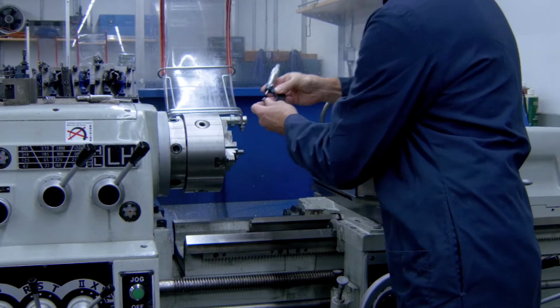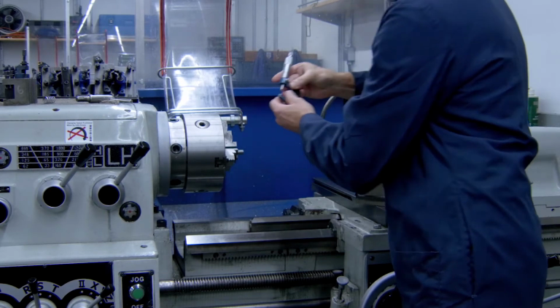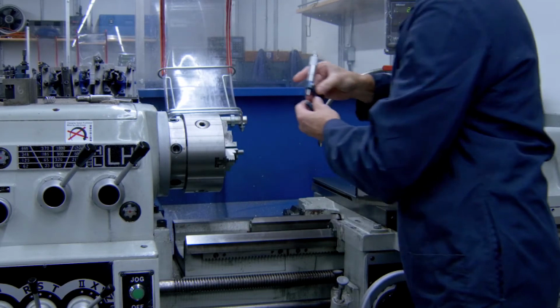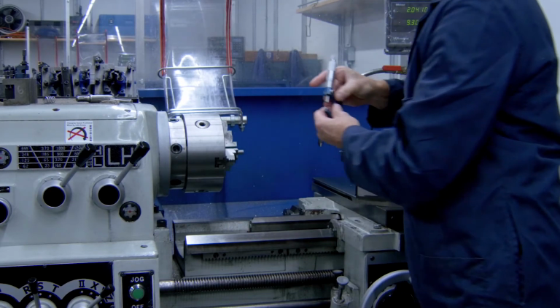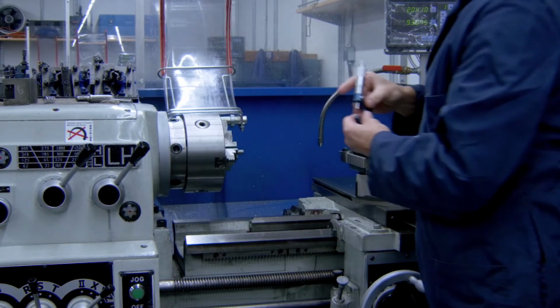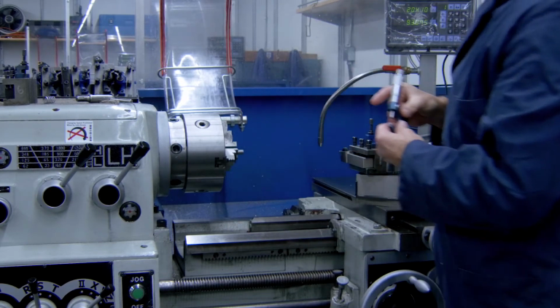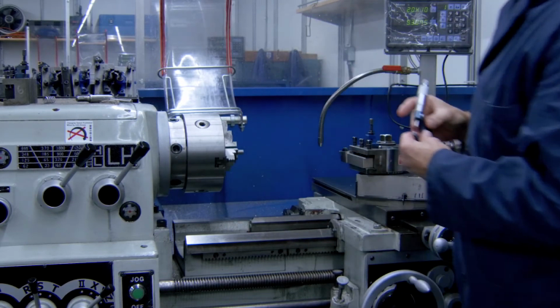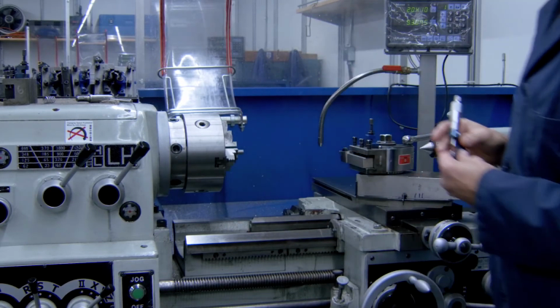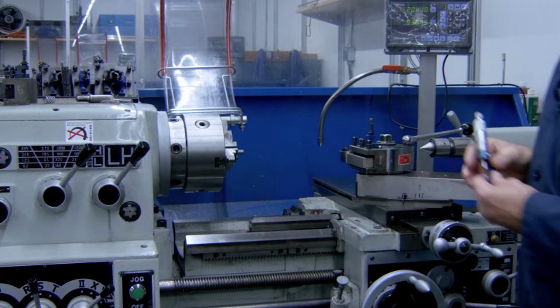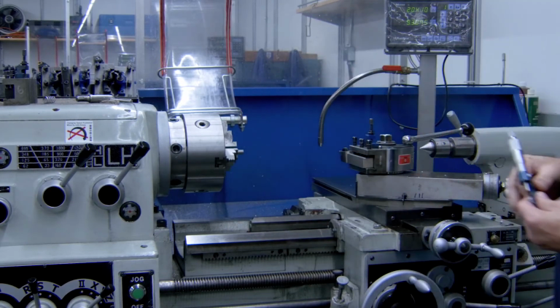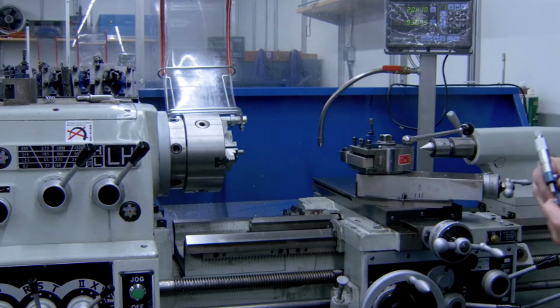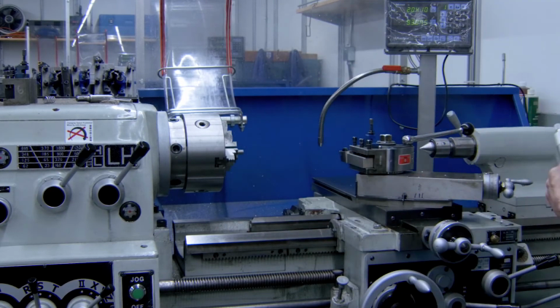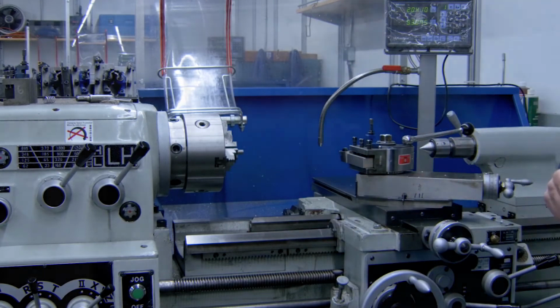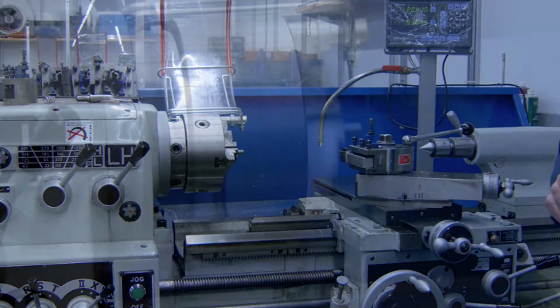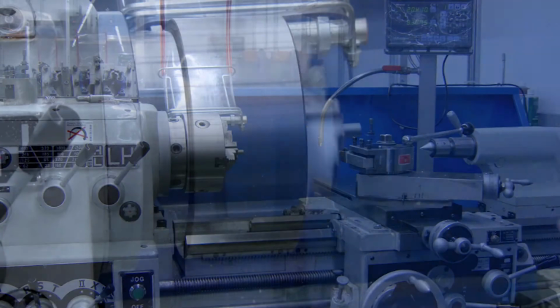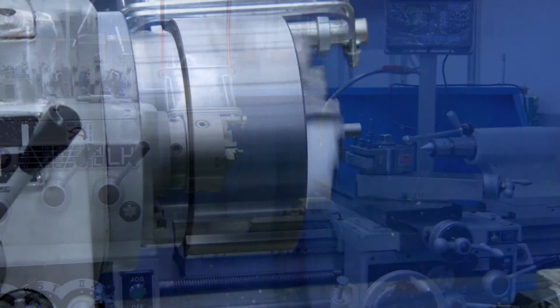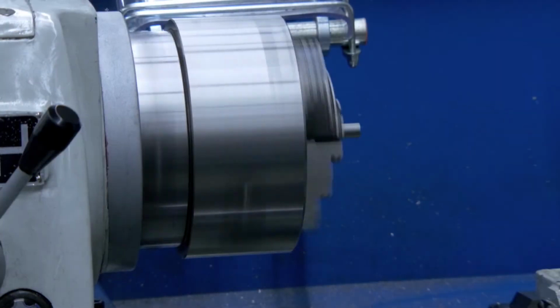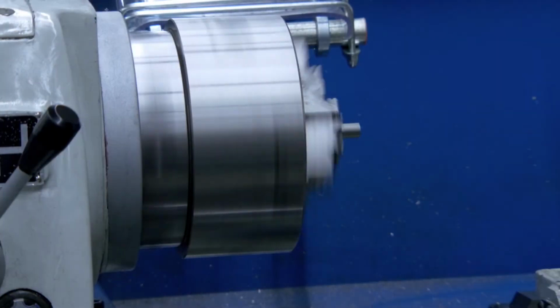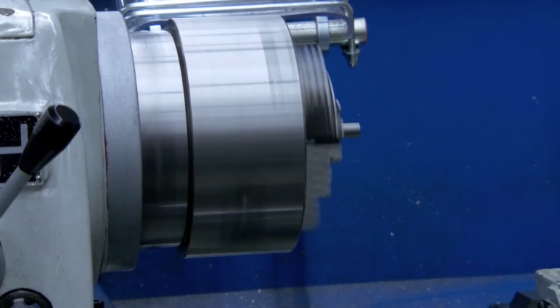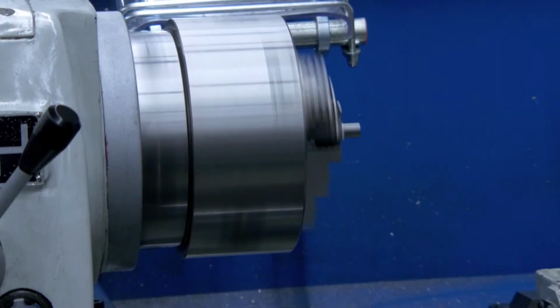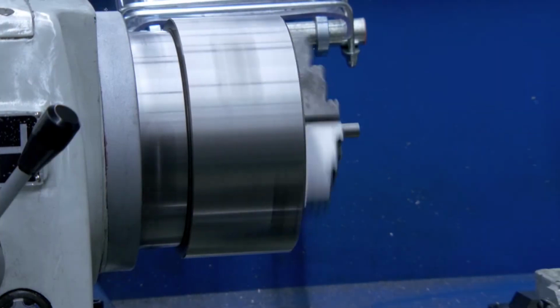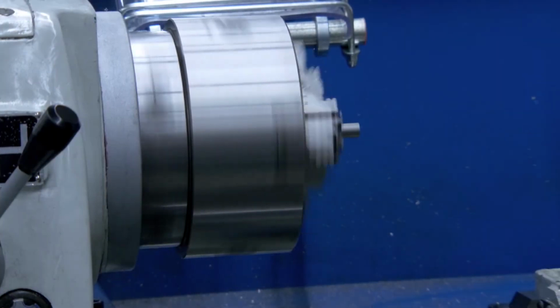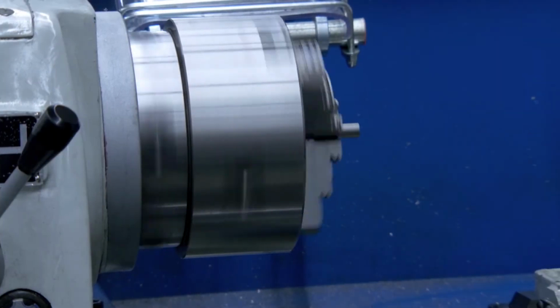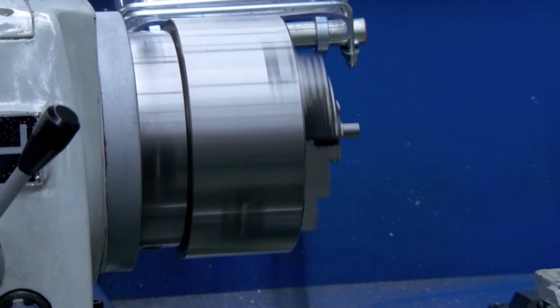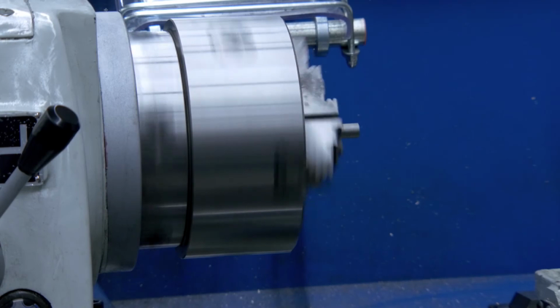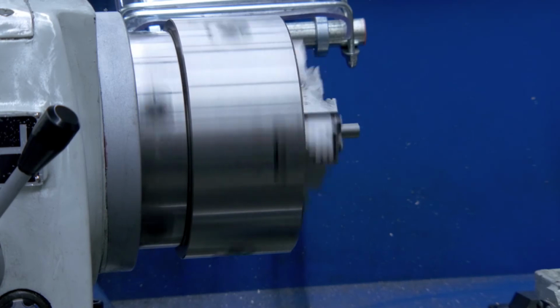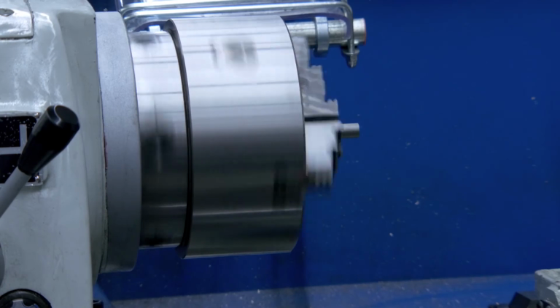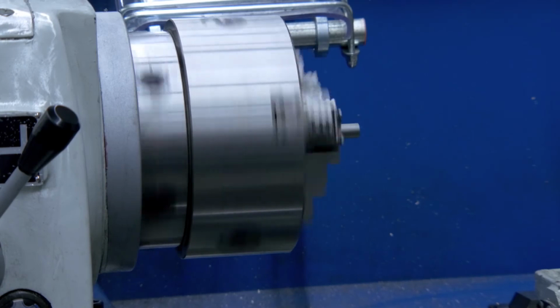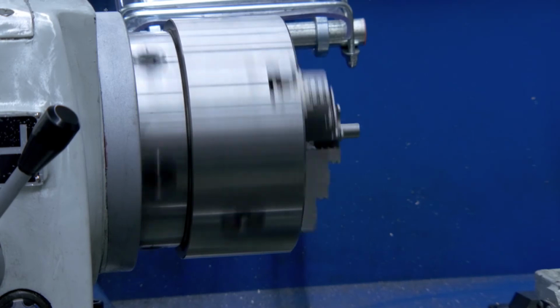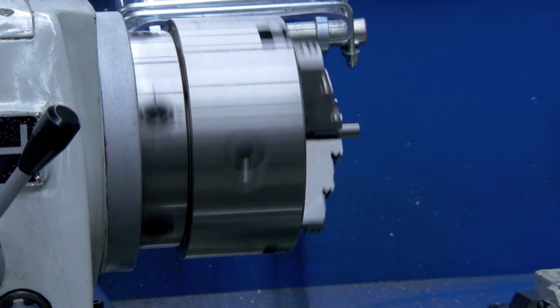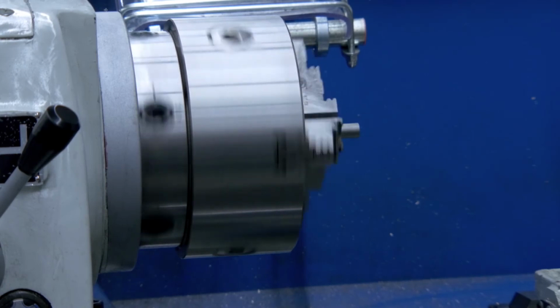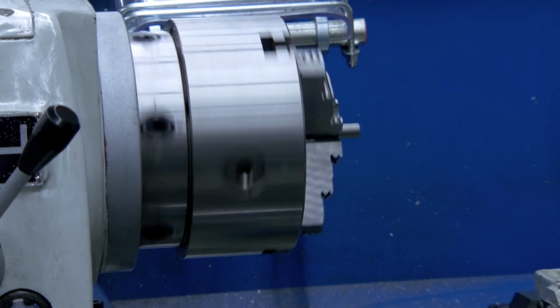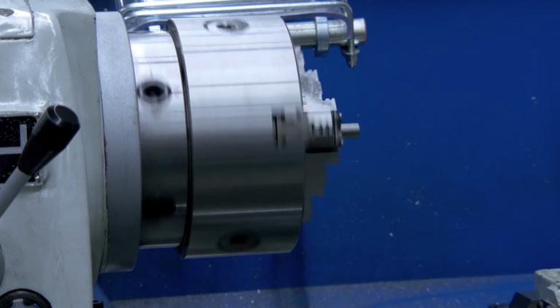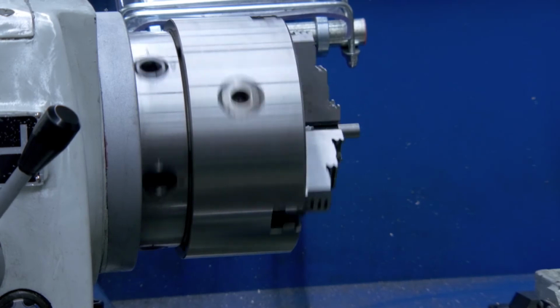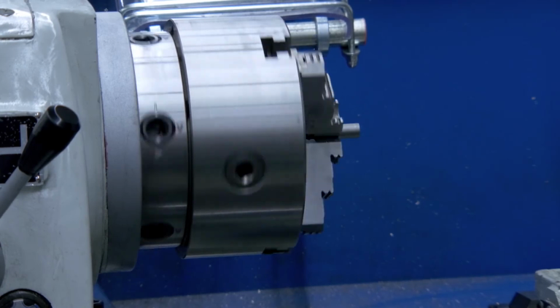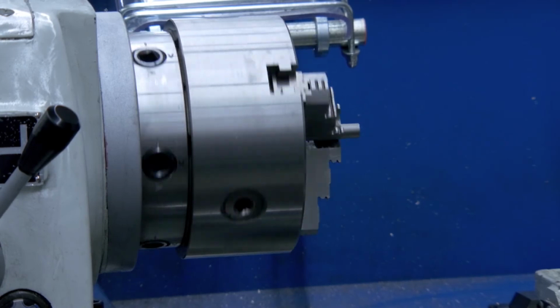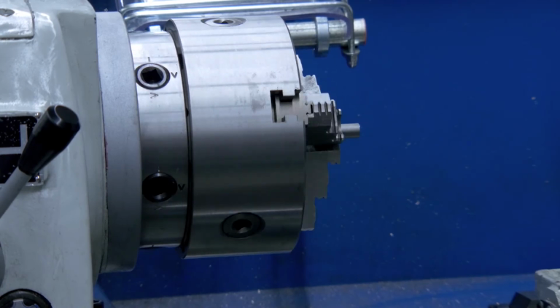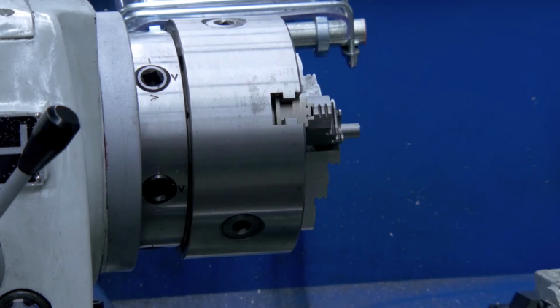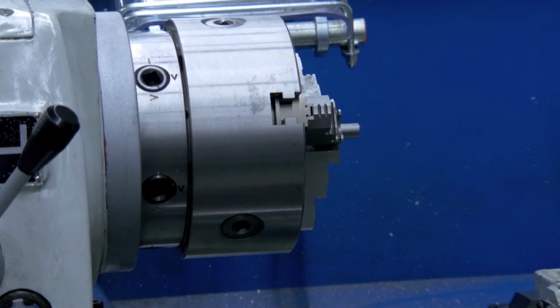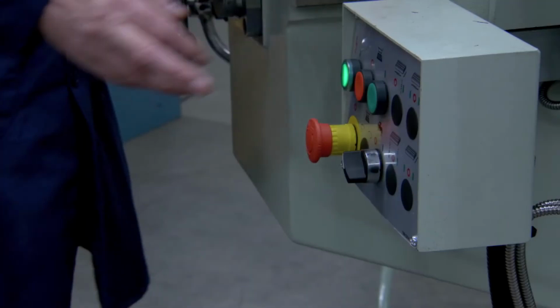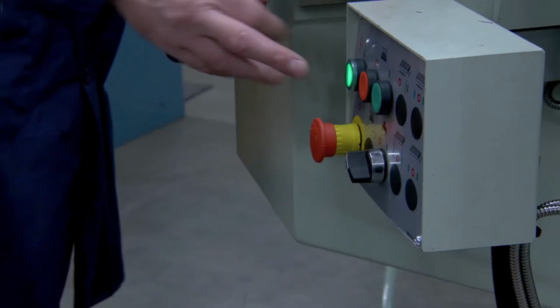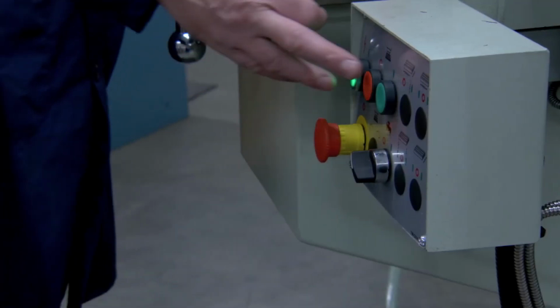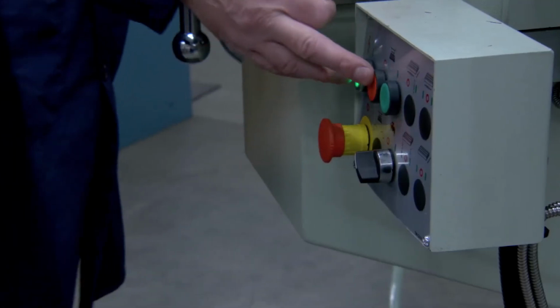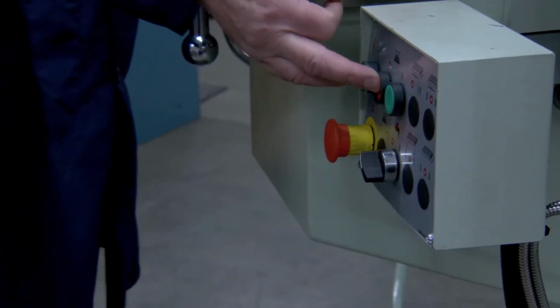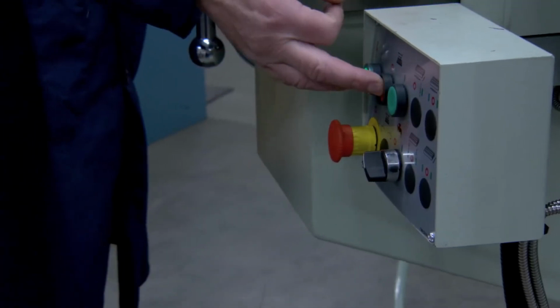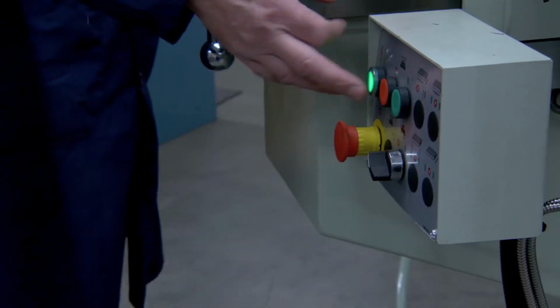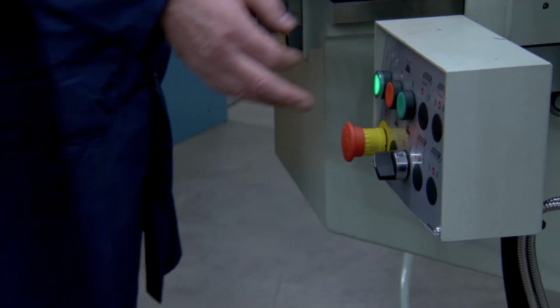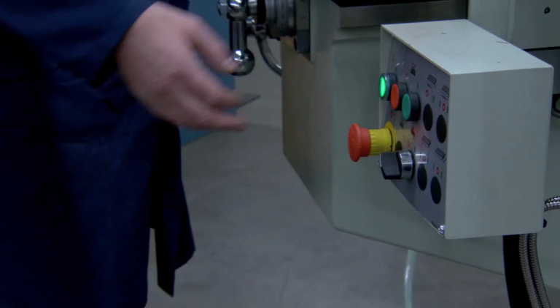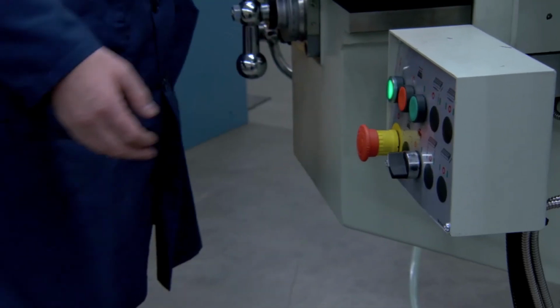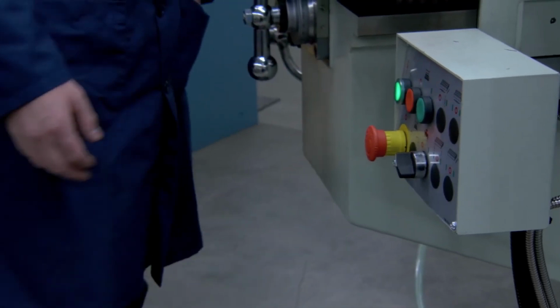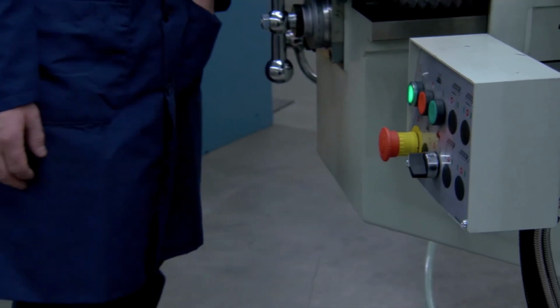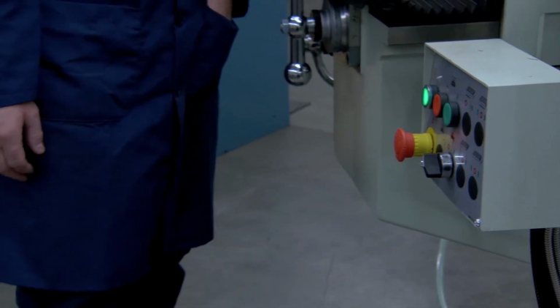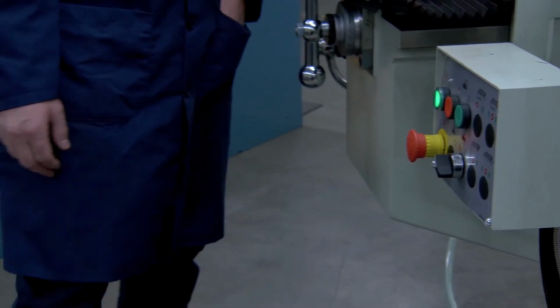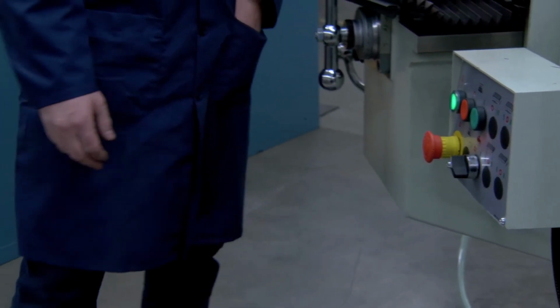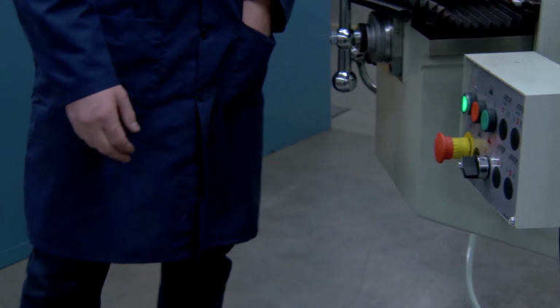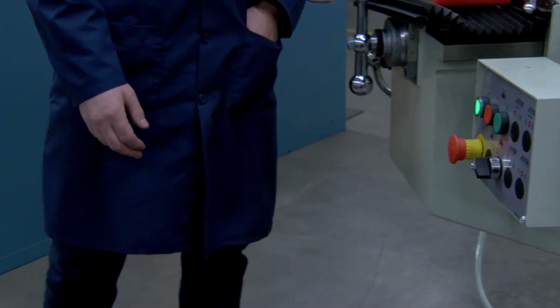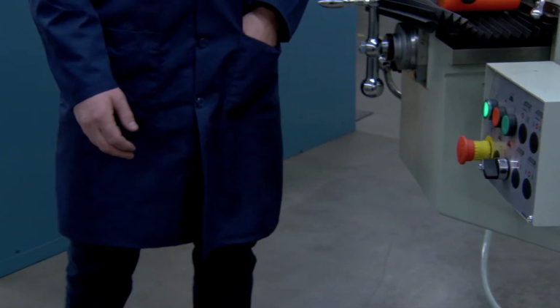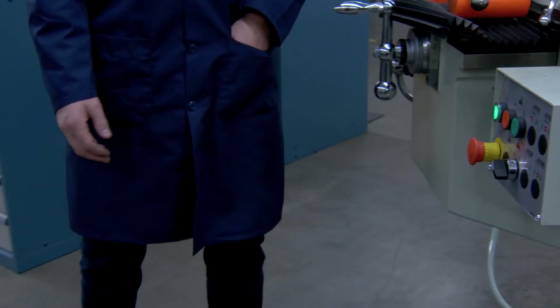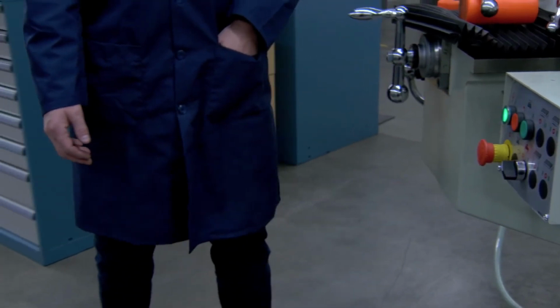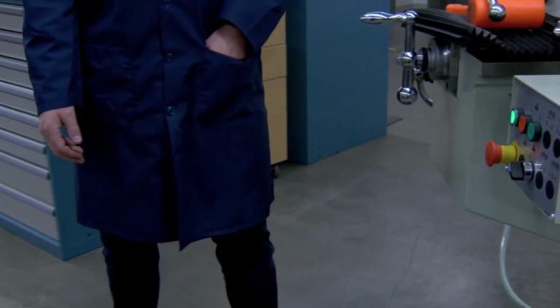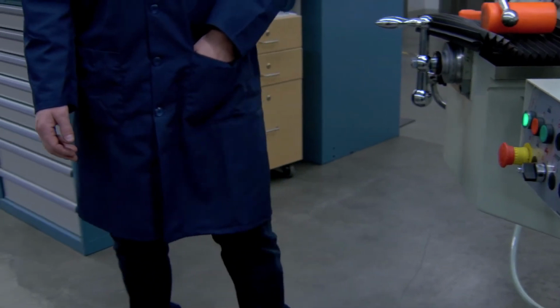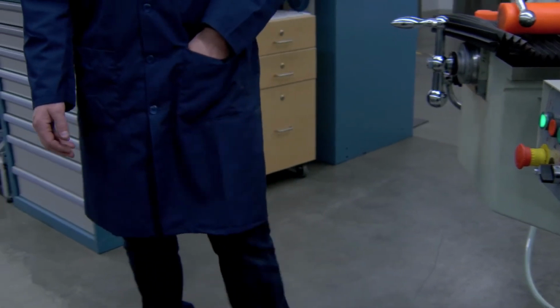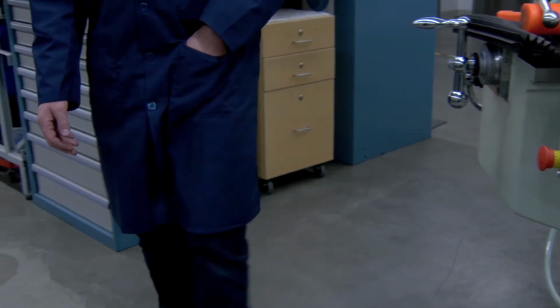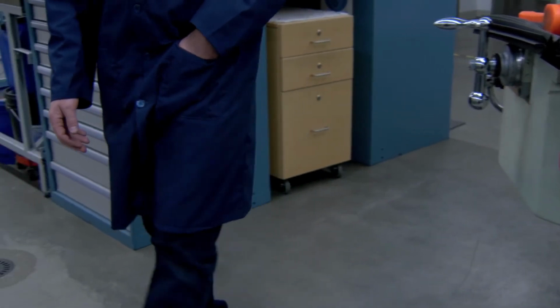For rotating equipment, make sure the equipment comes to a complete stop. Always turn a machine off before walking away from it.